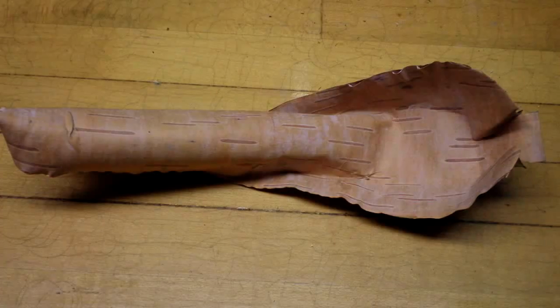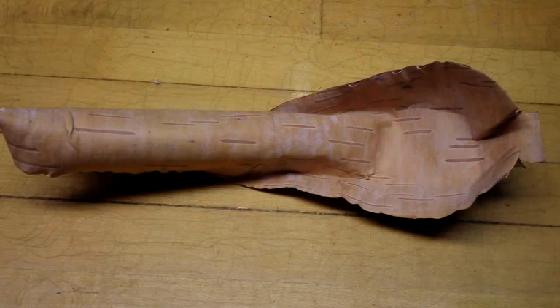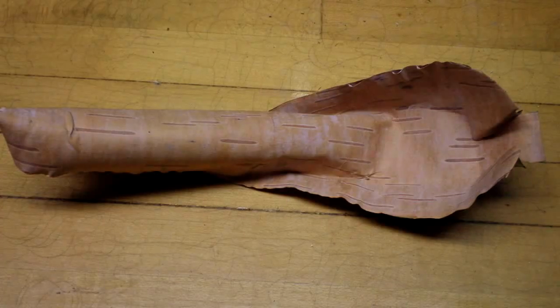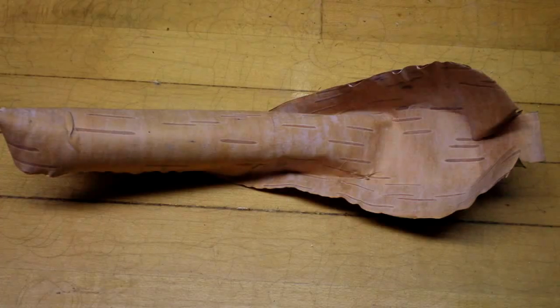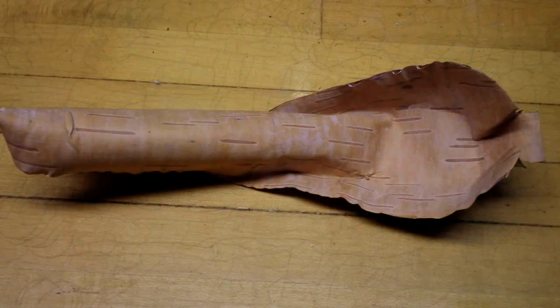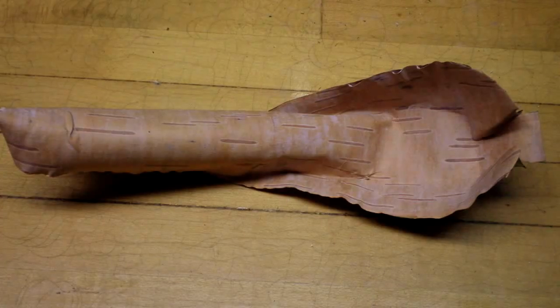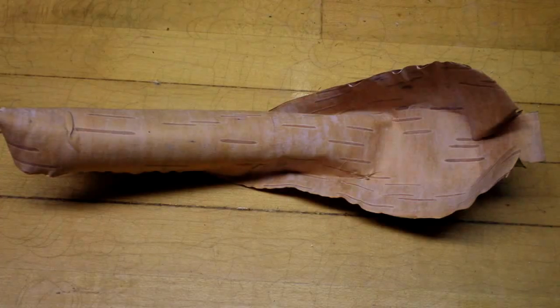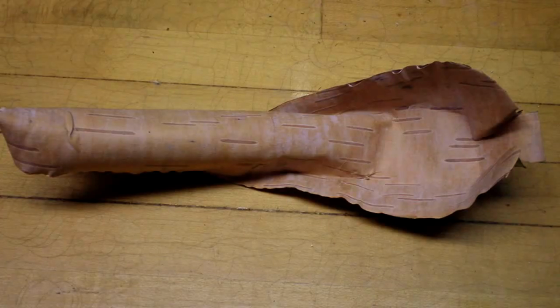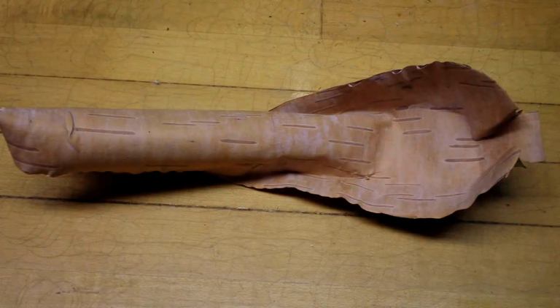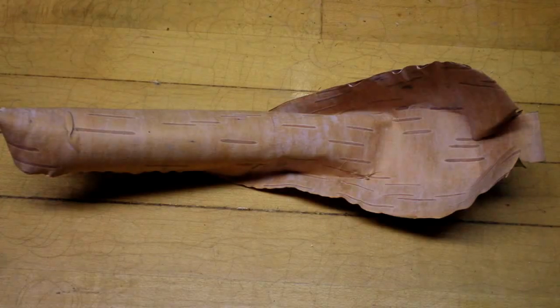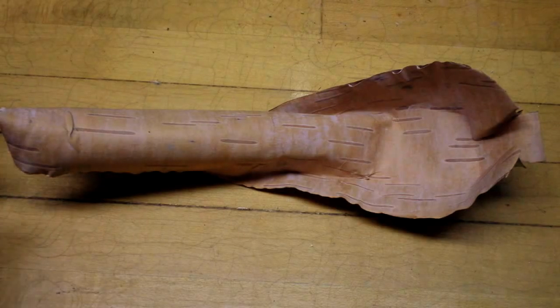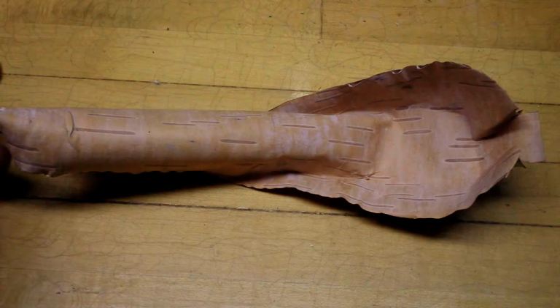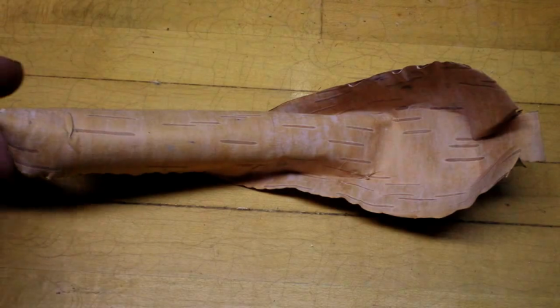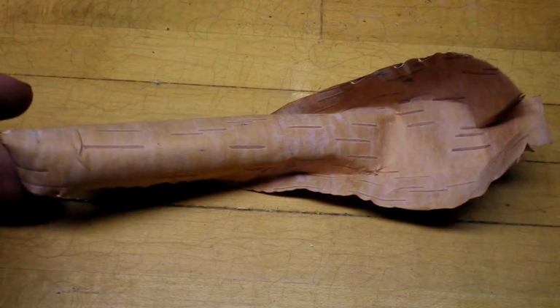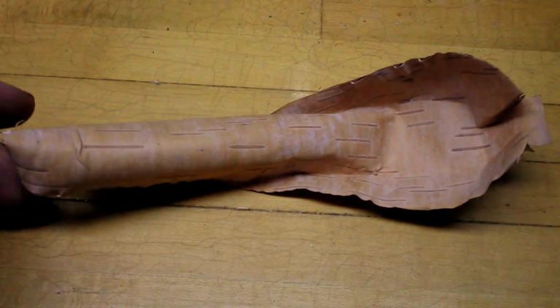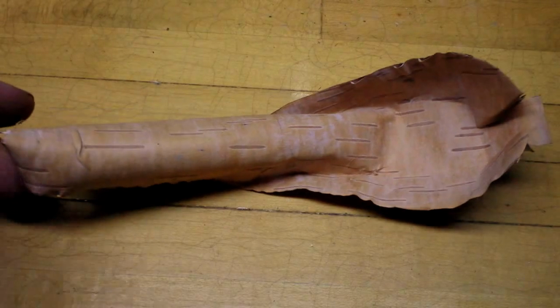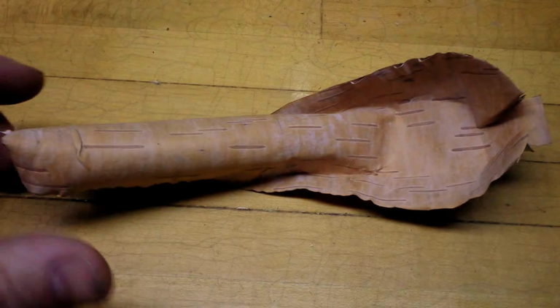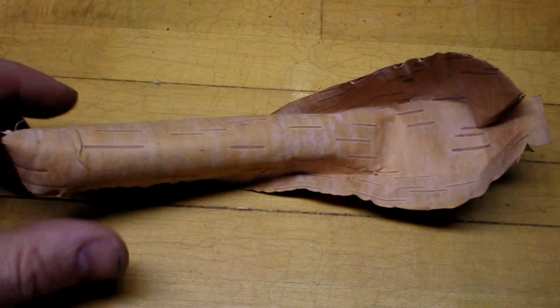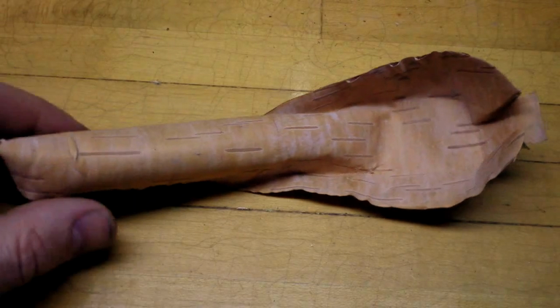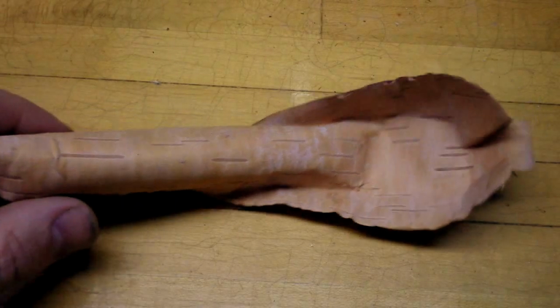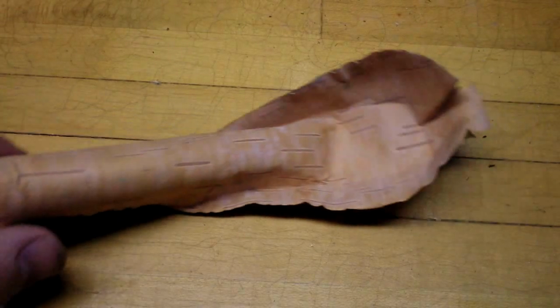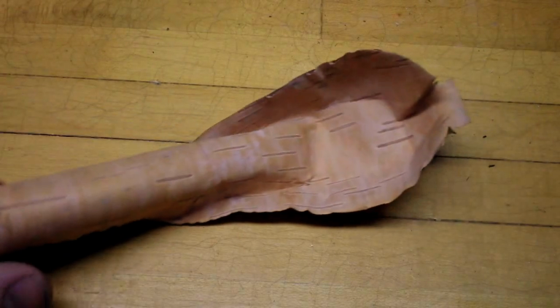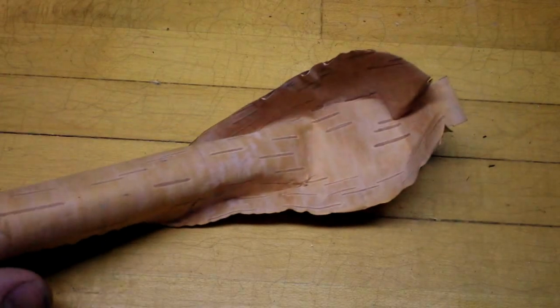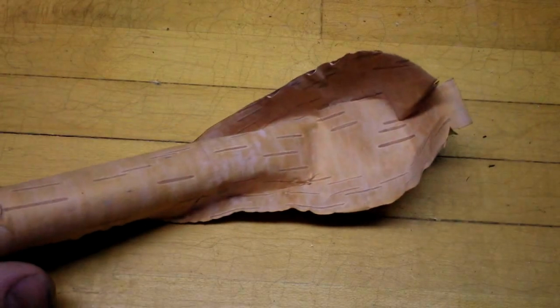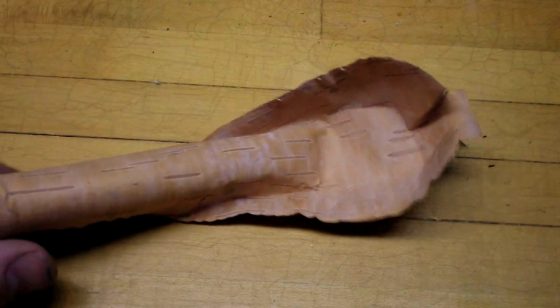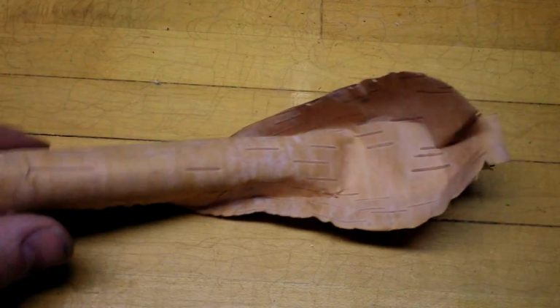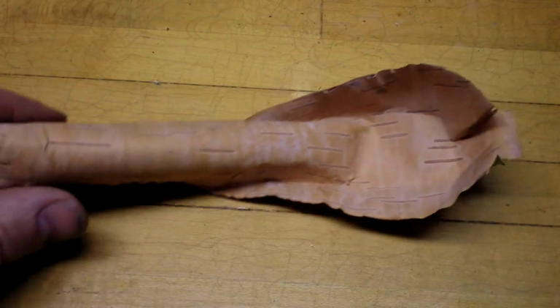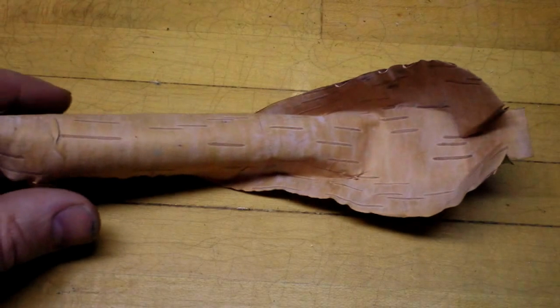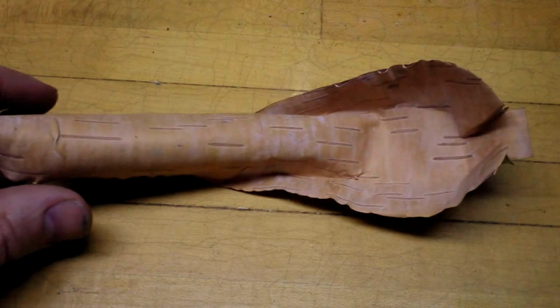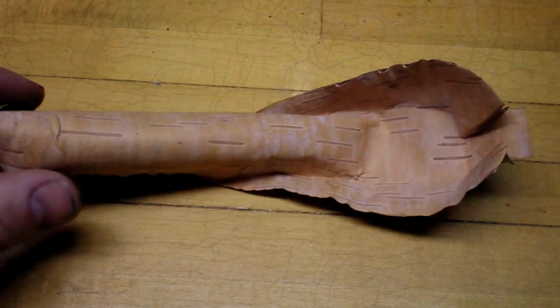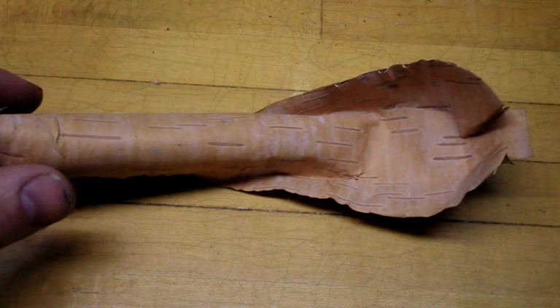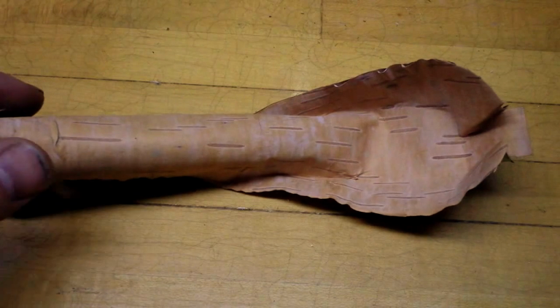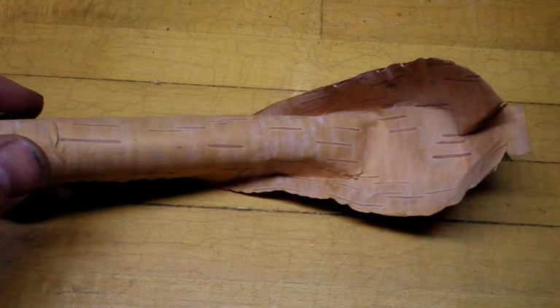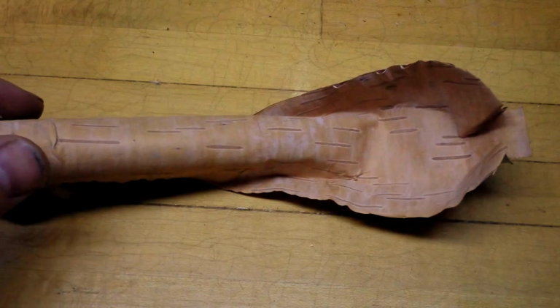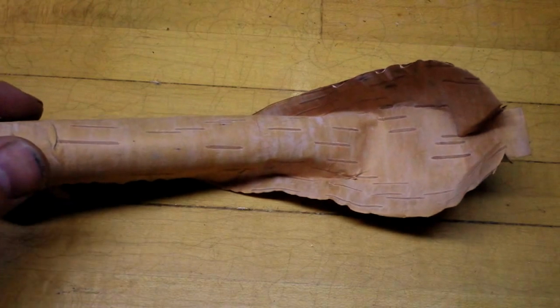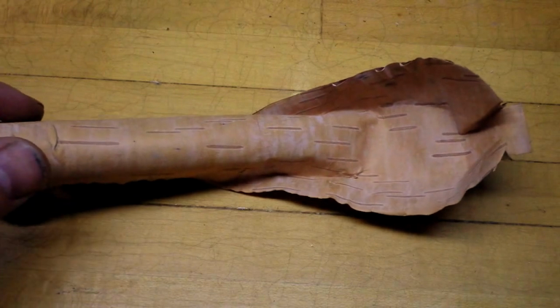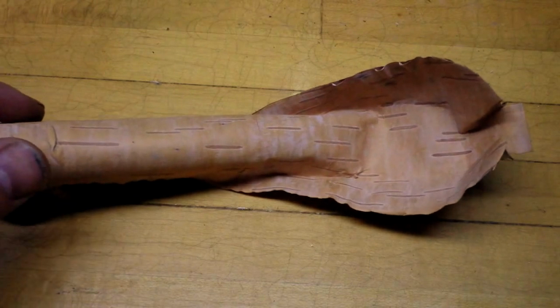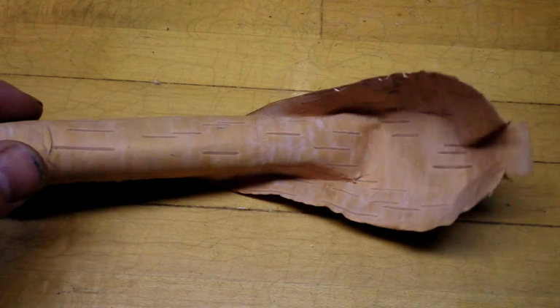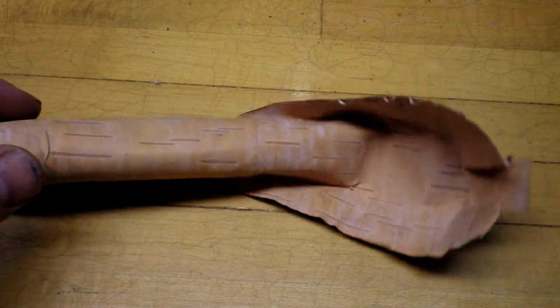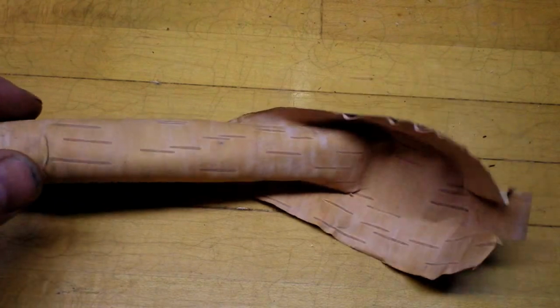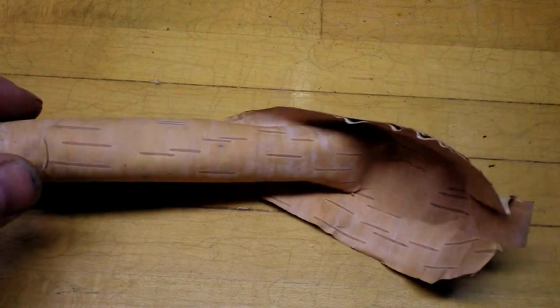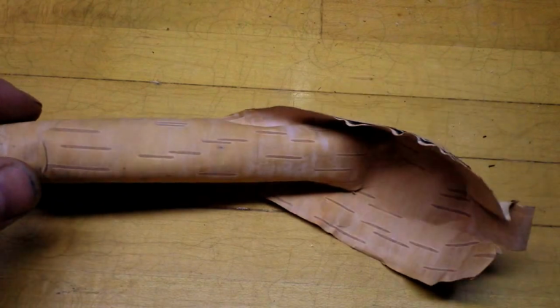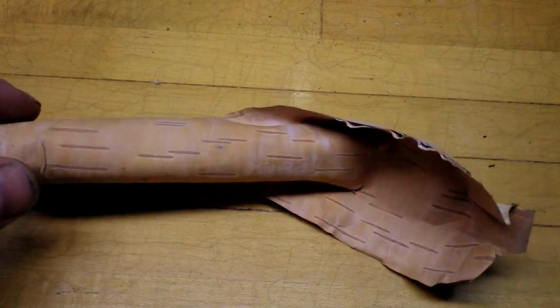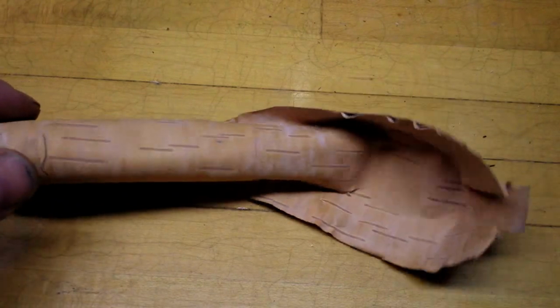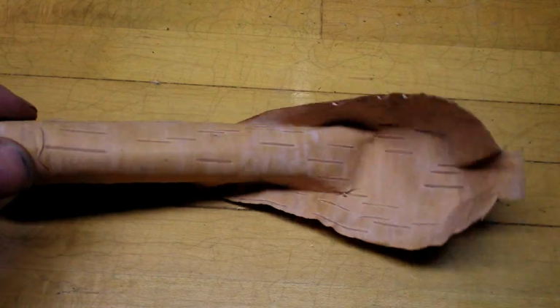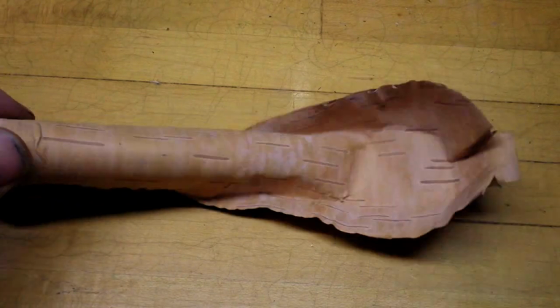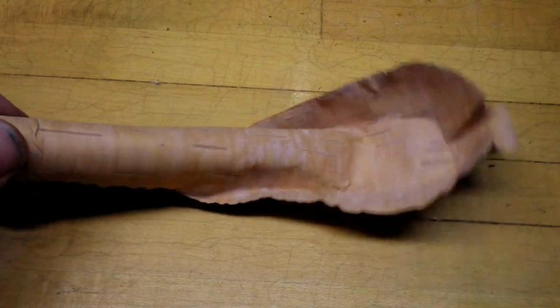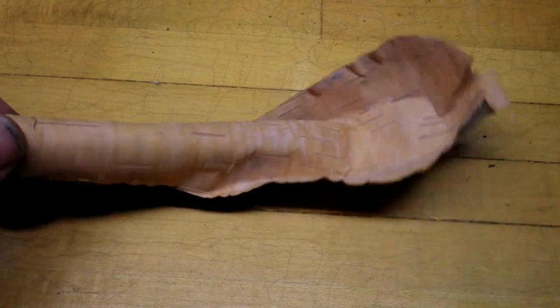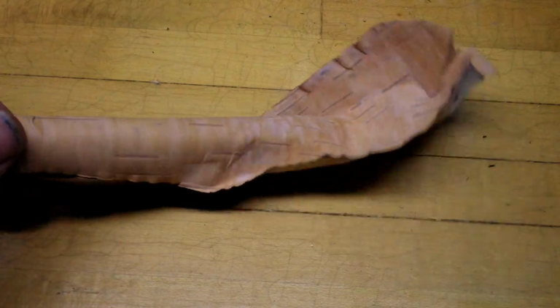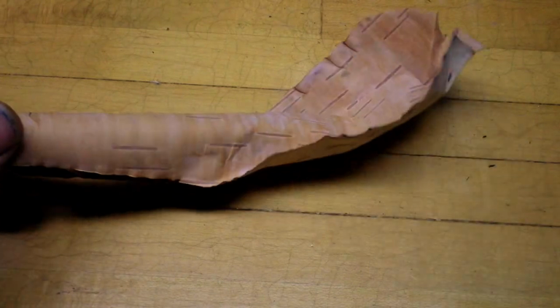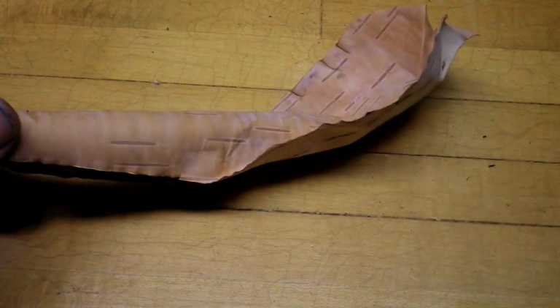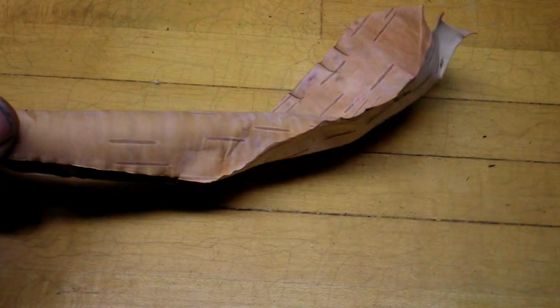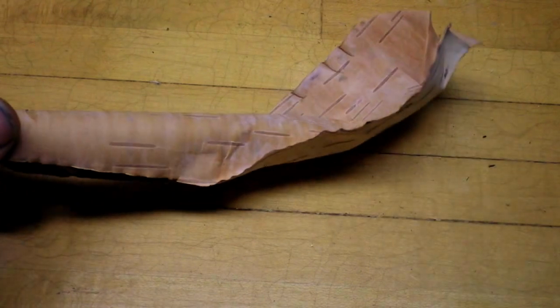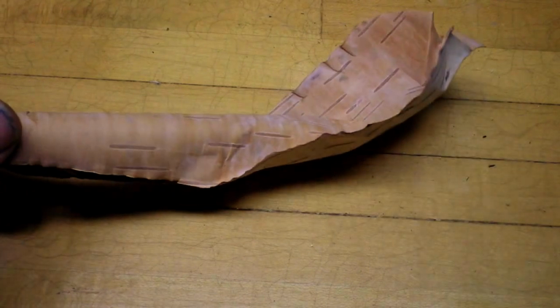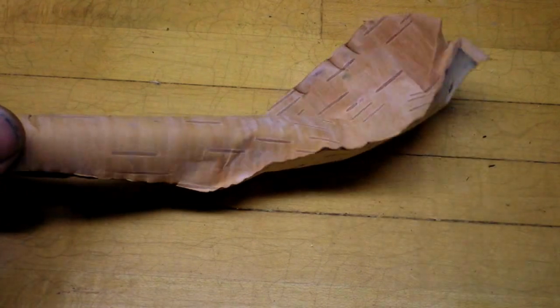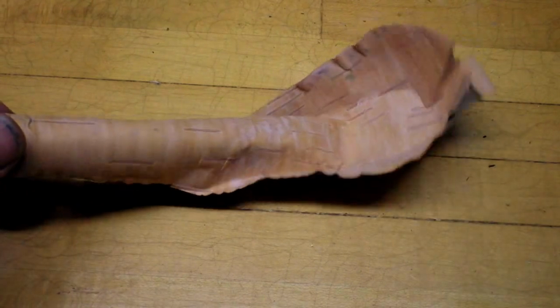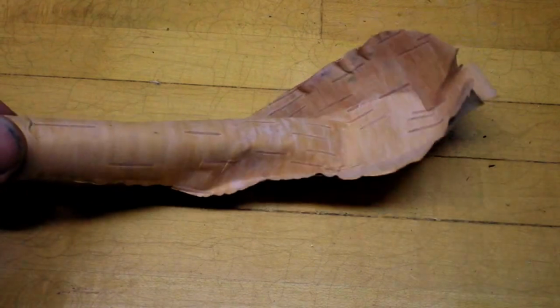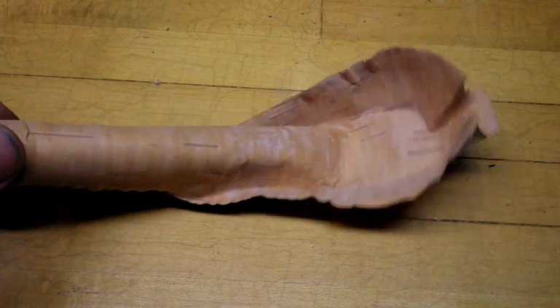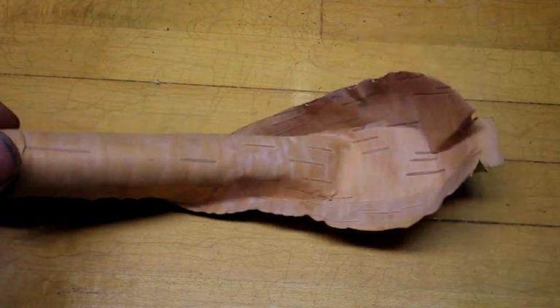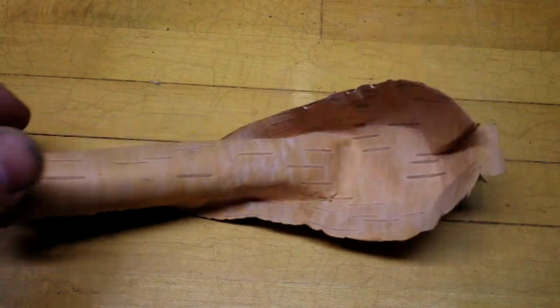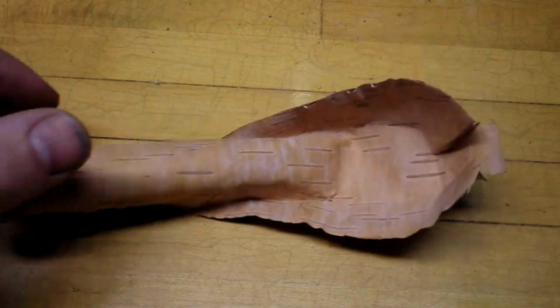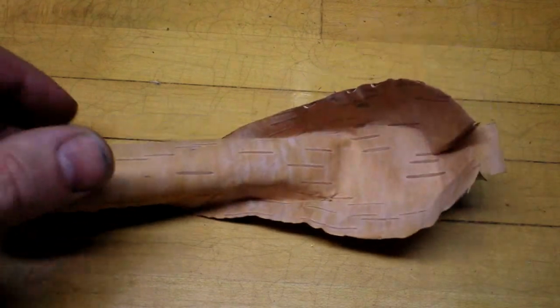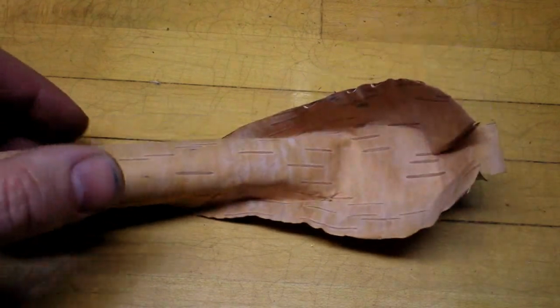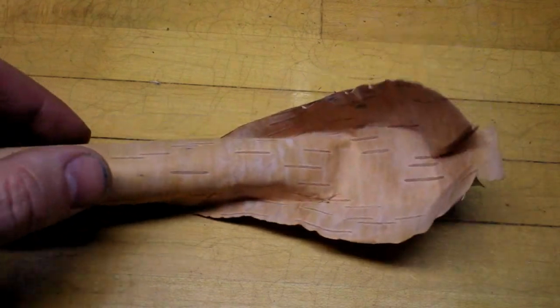I've got it trimmed up the way it should be trimmed, and I've got it folded the way it should be folded.